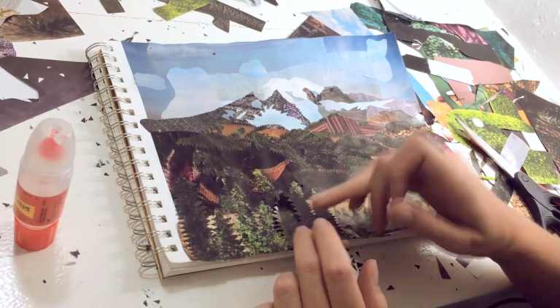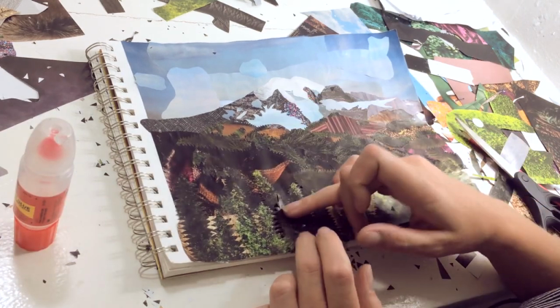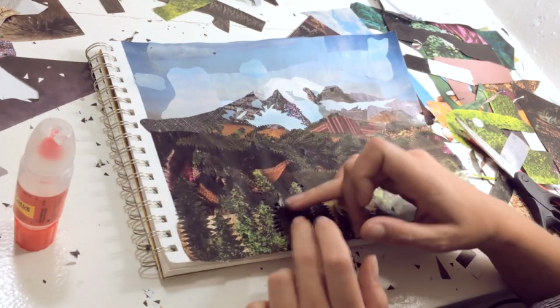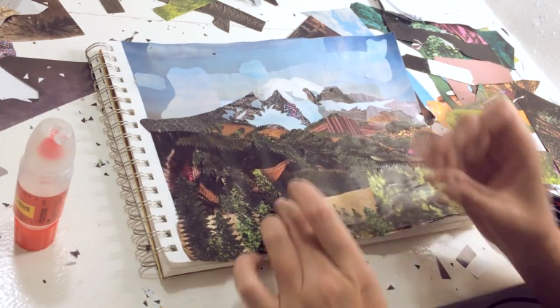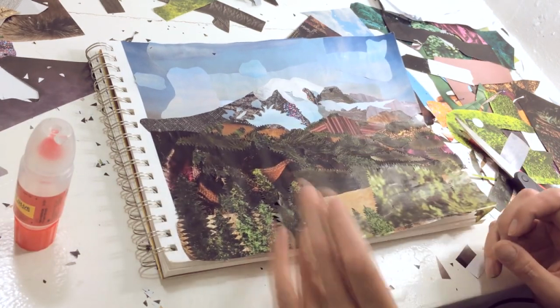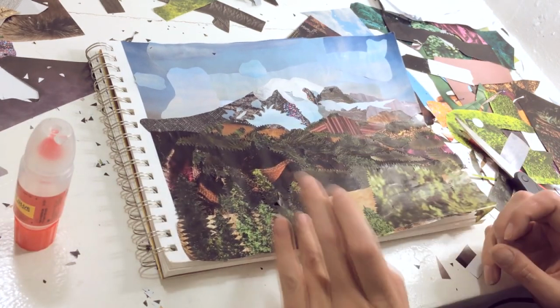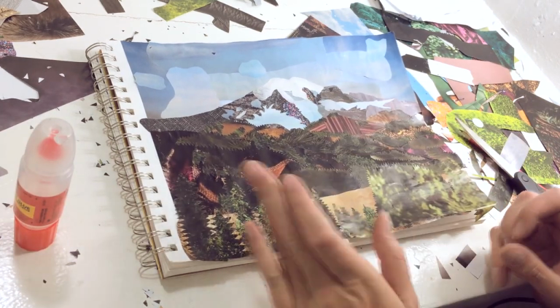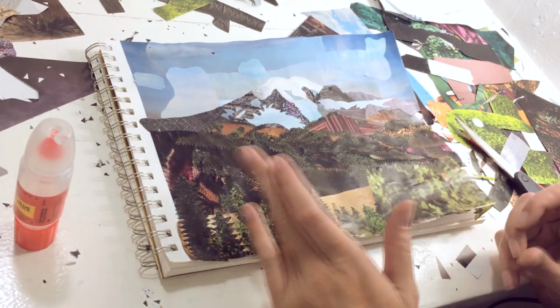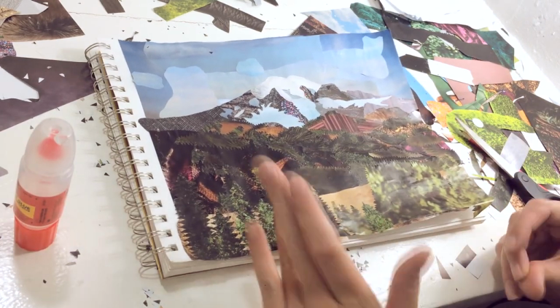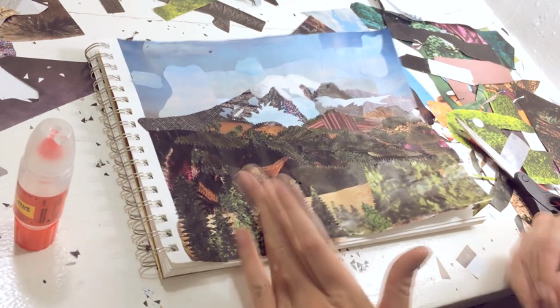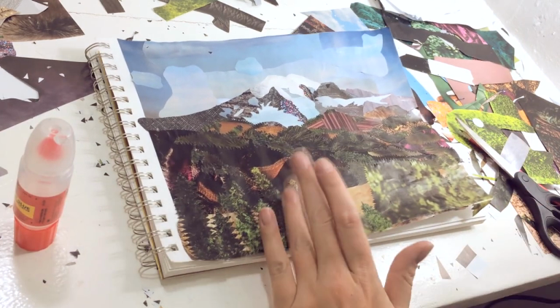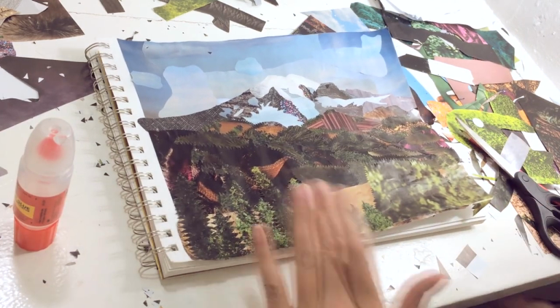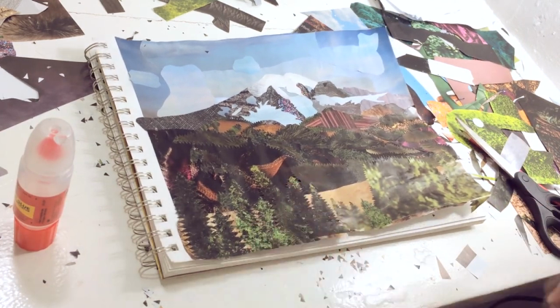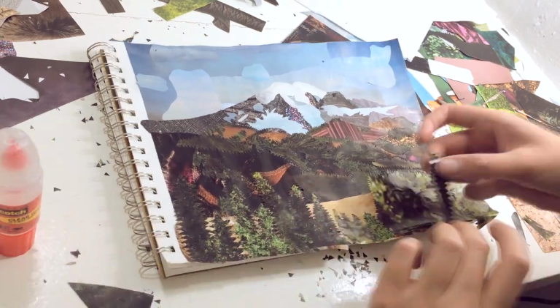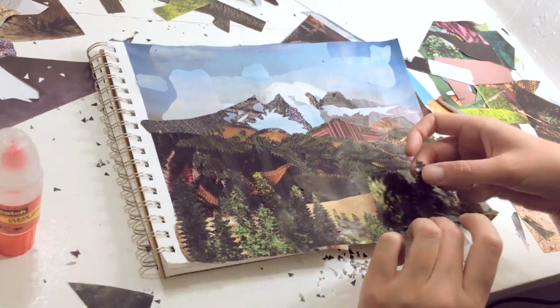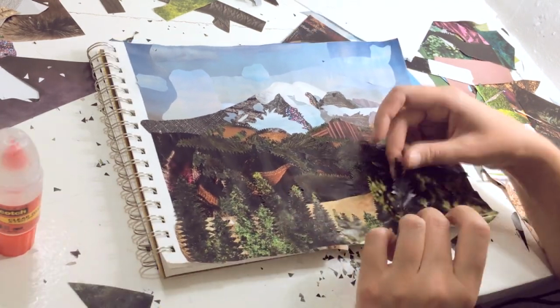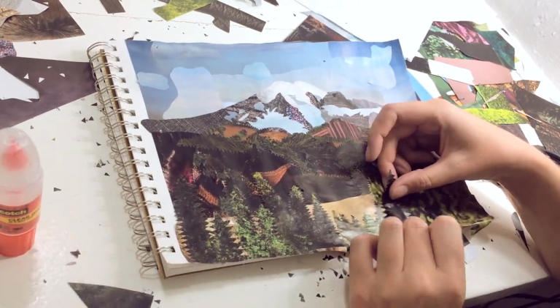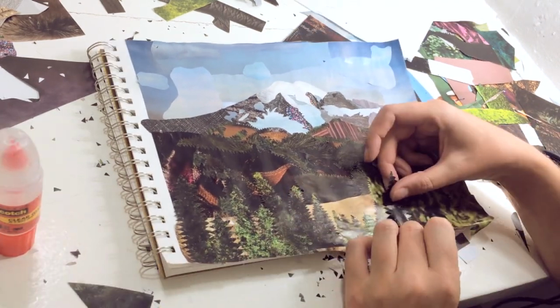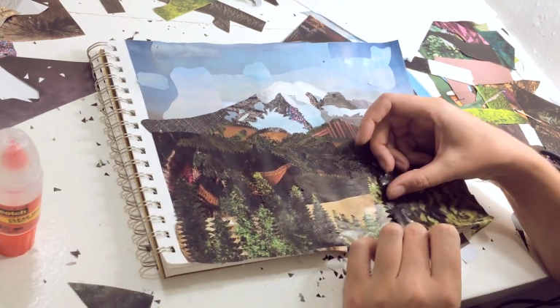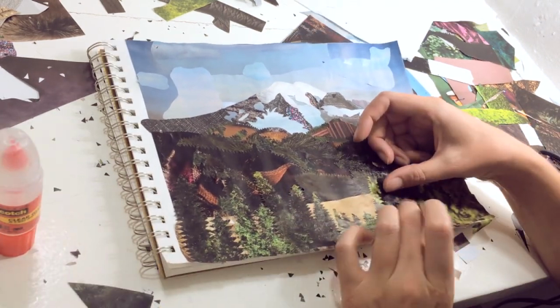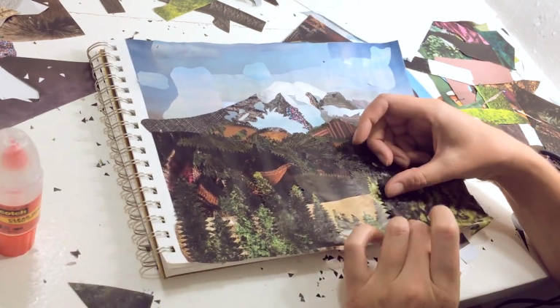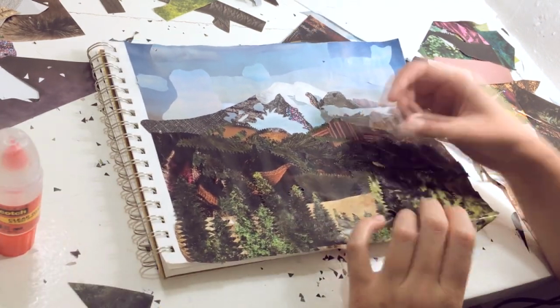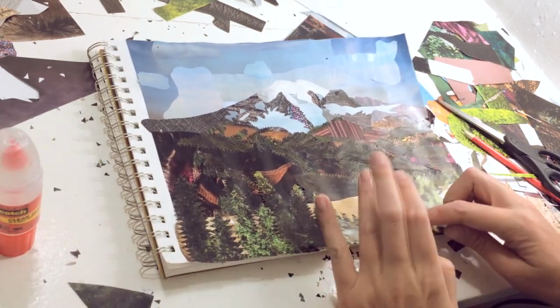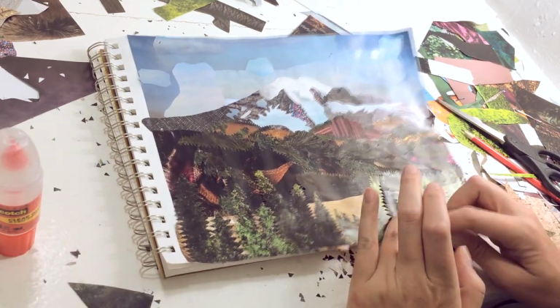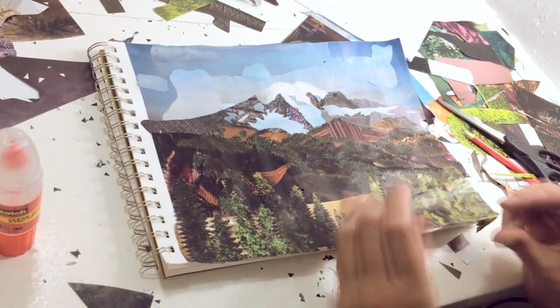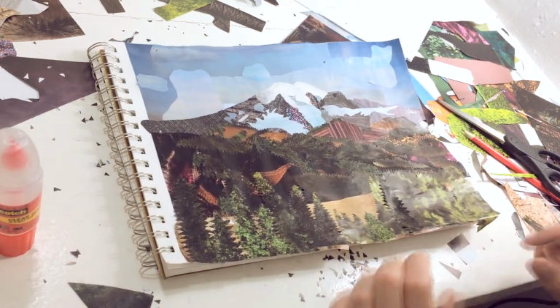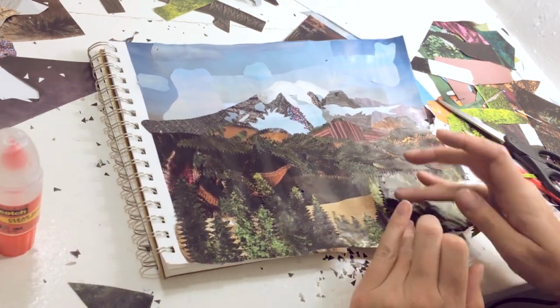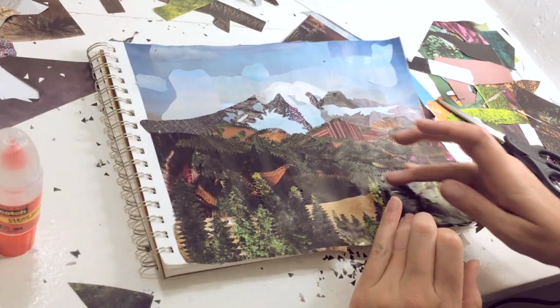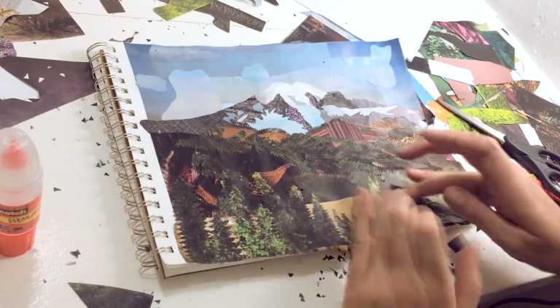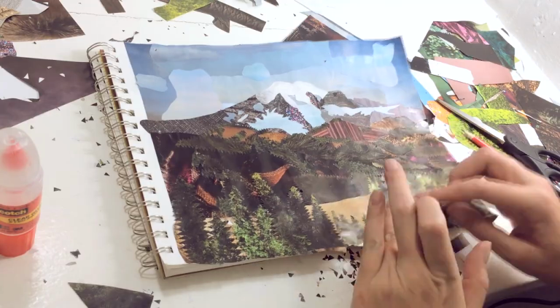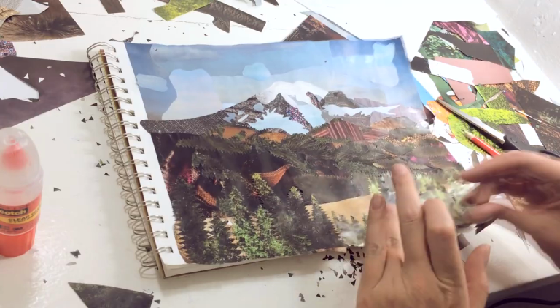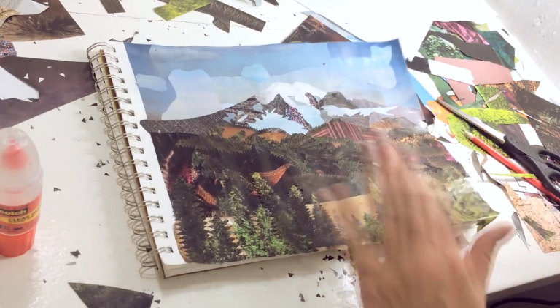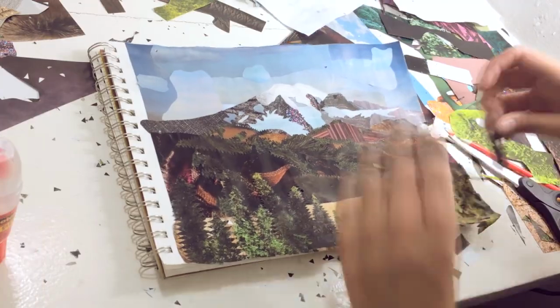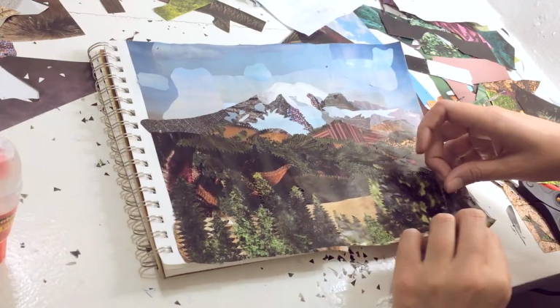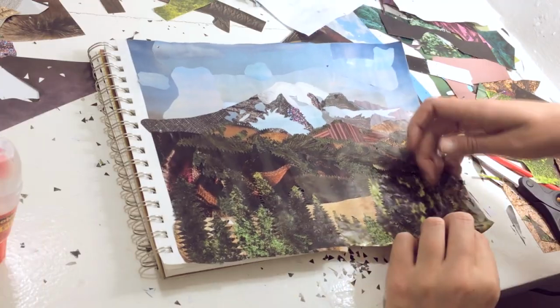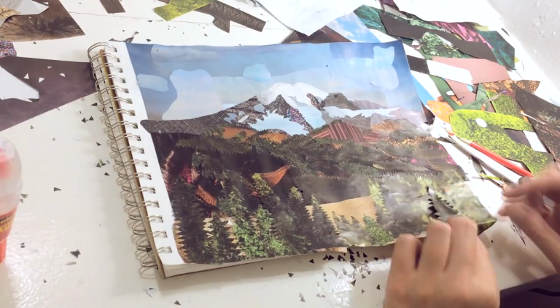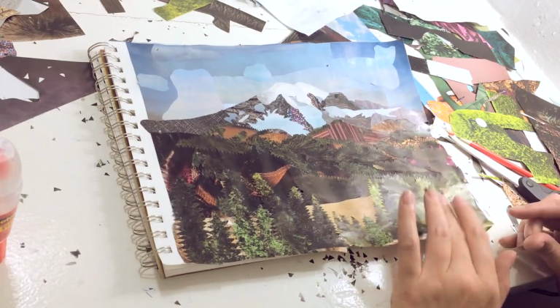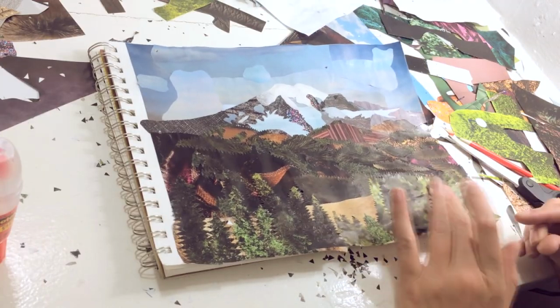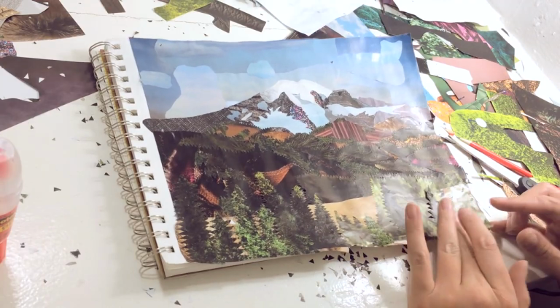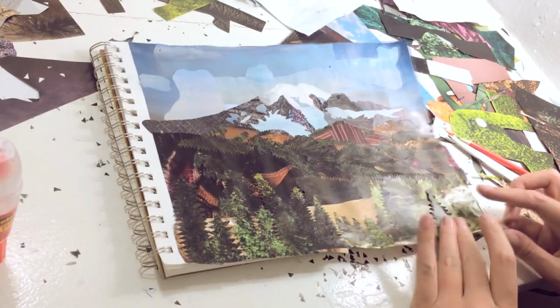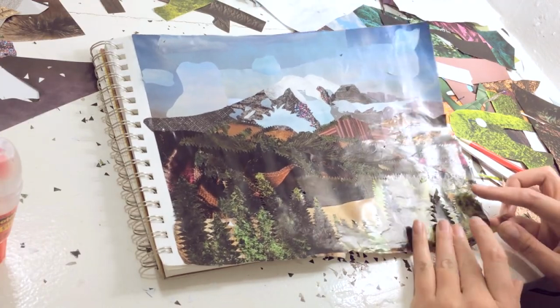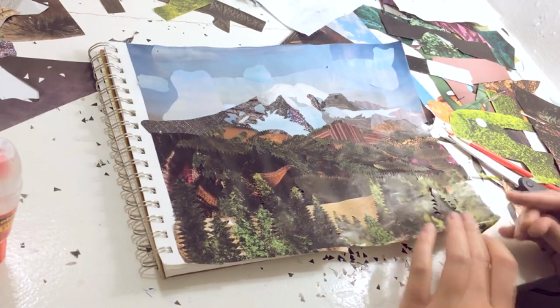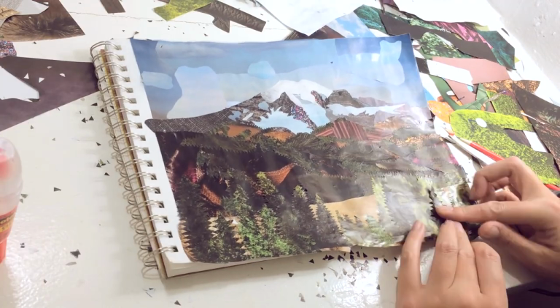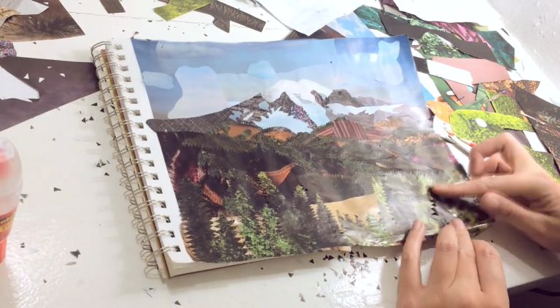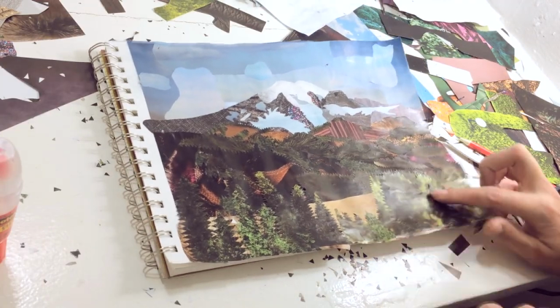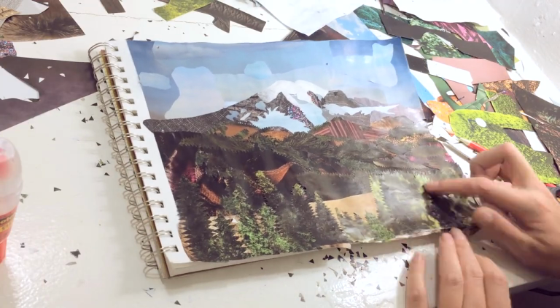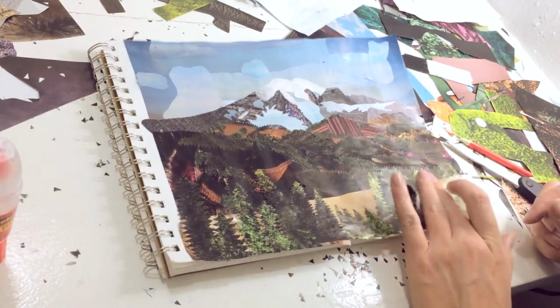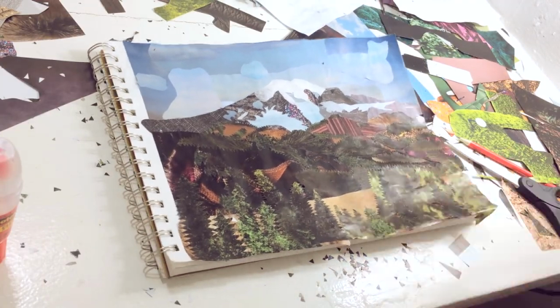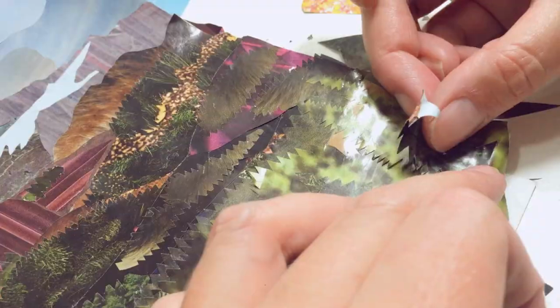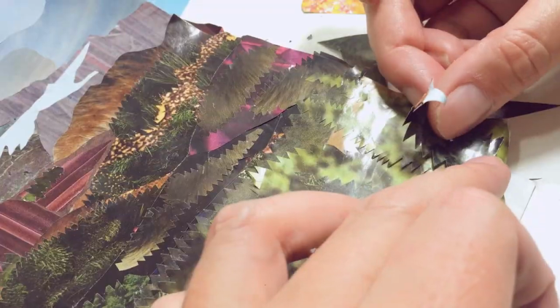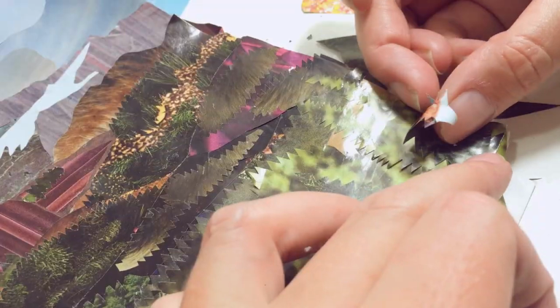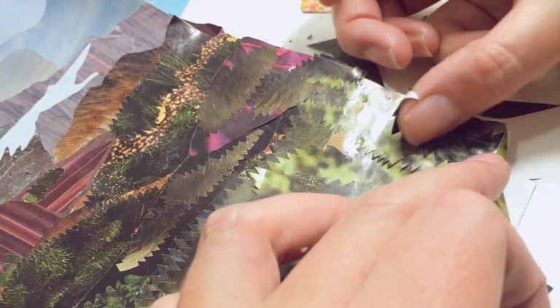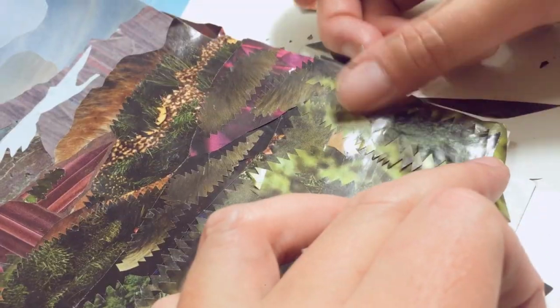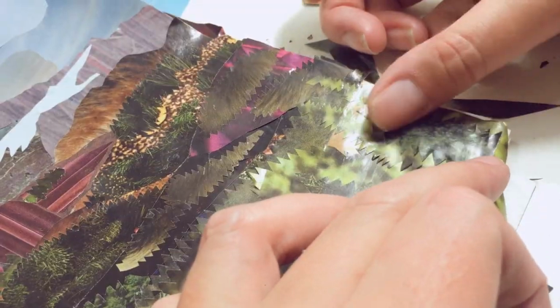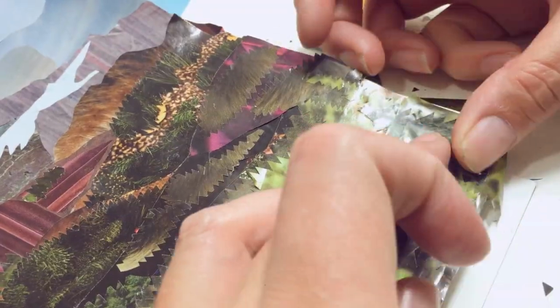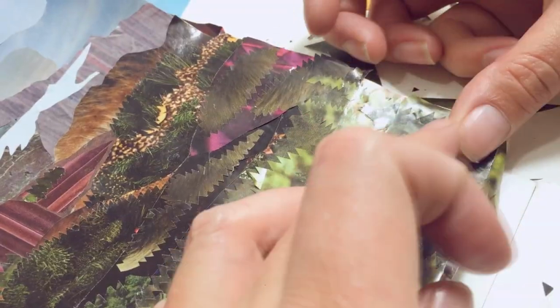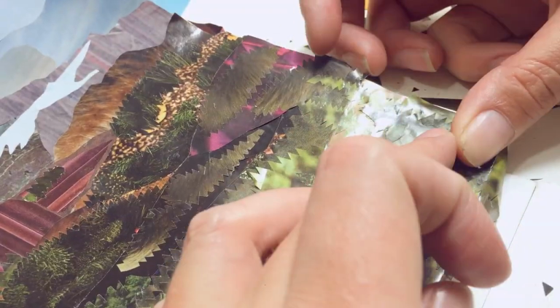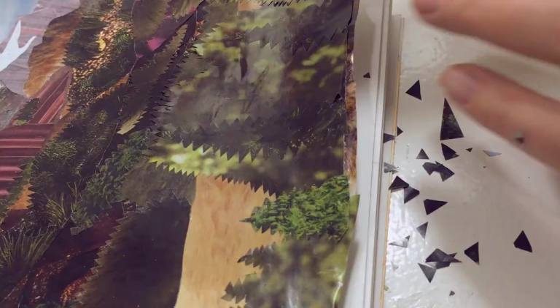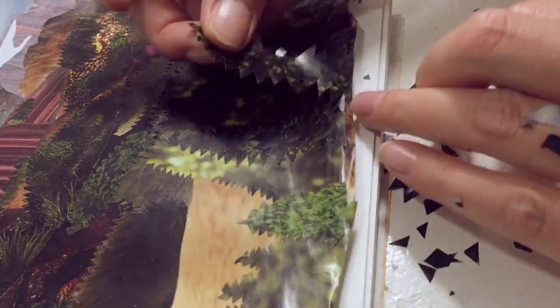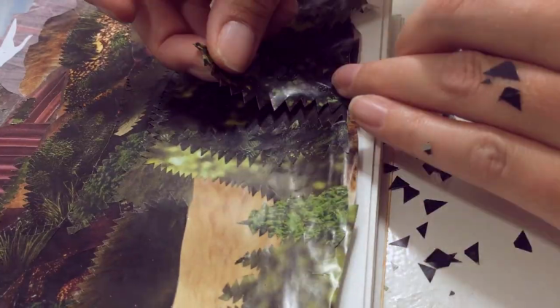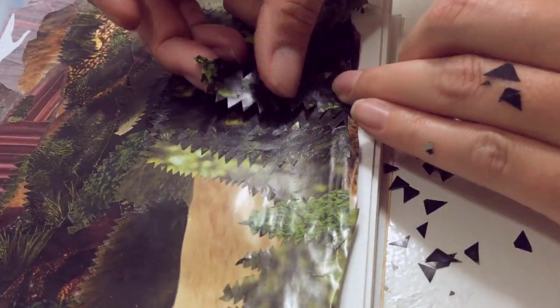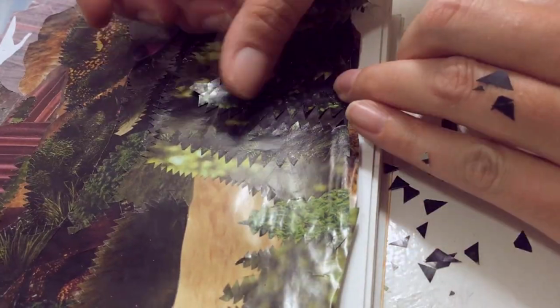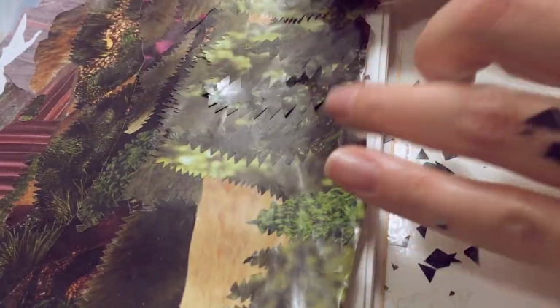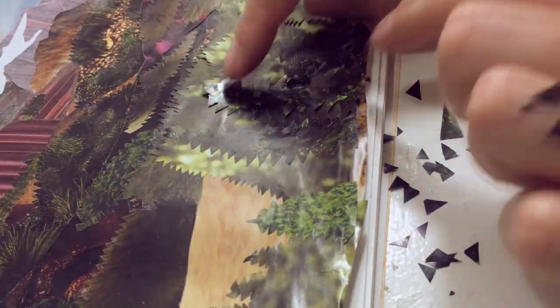Then I make a few more individual trees and place them throughout so it feels more like a forest and less like a flat cardboard cutout.